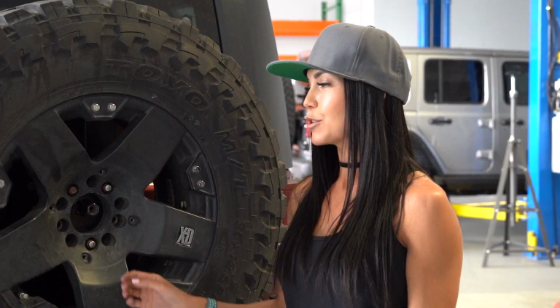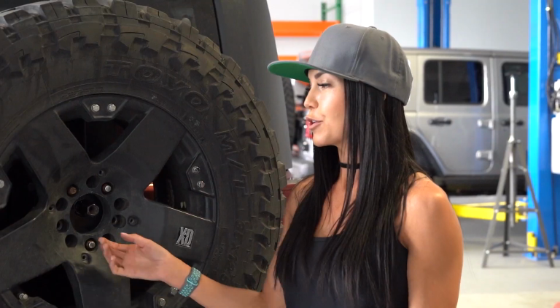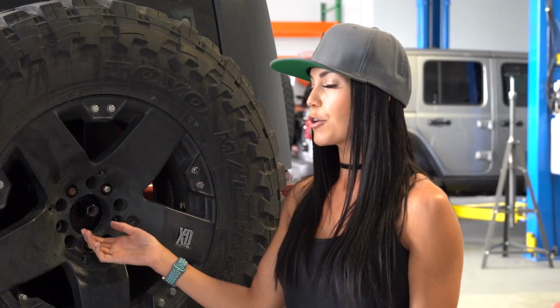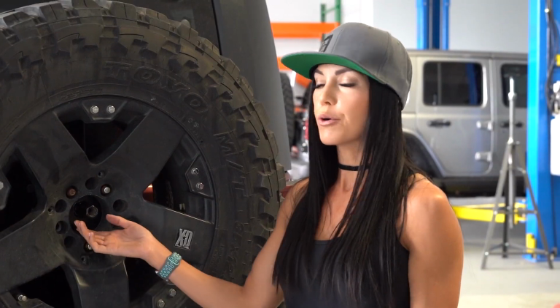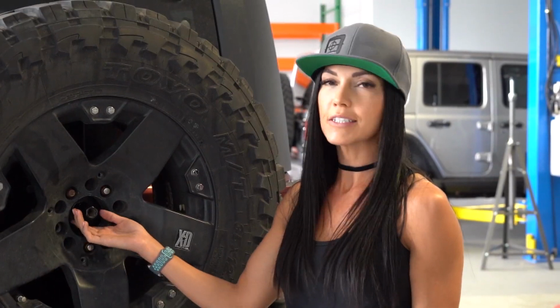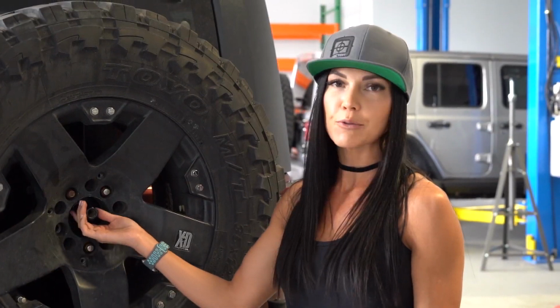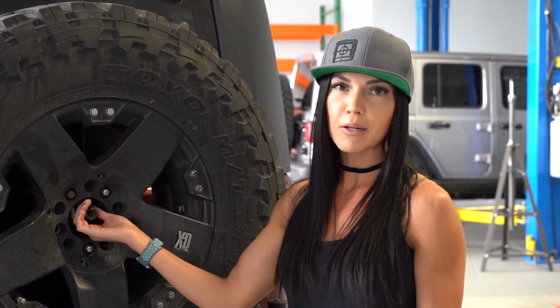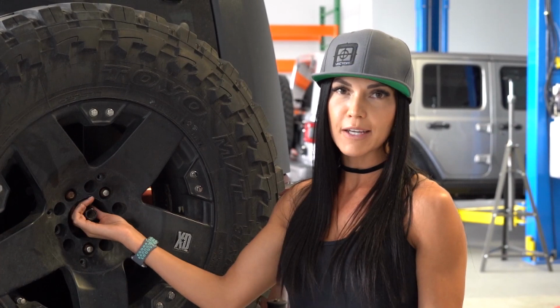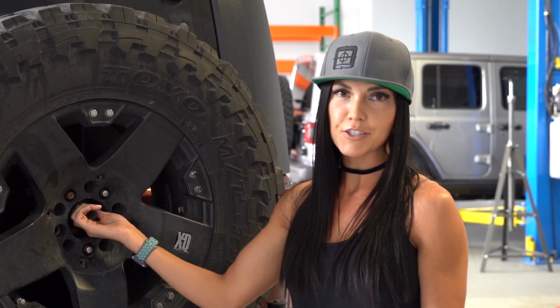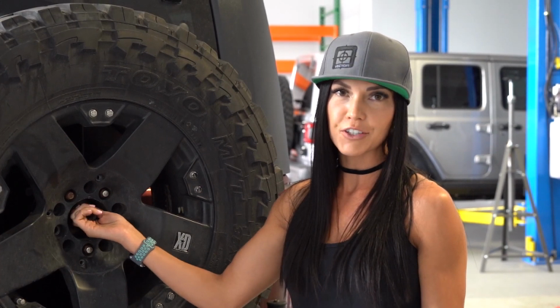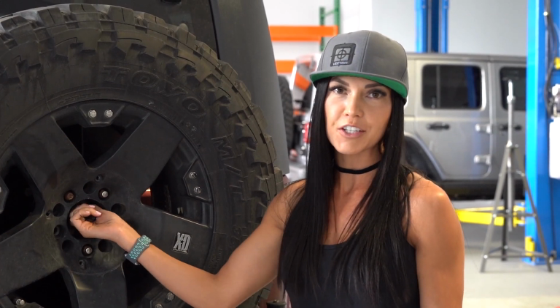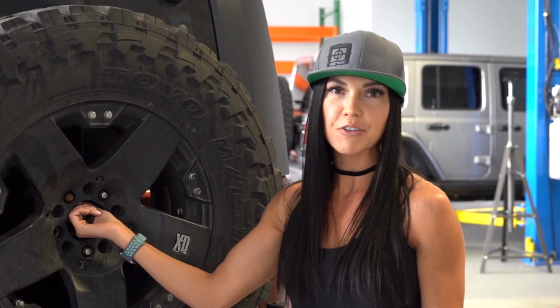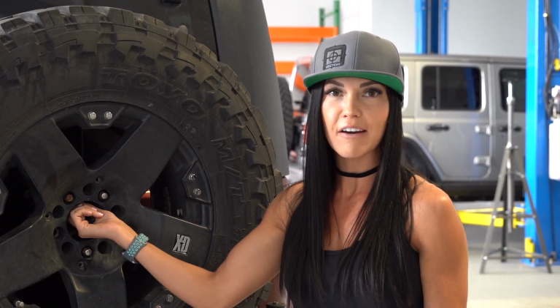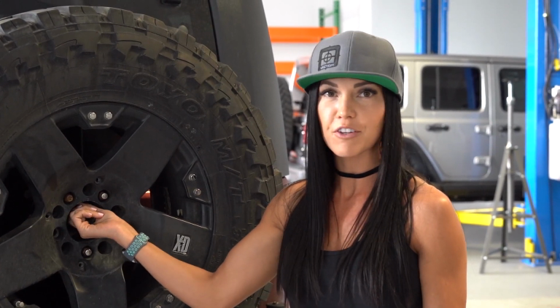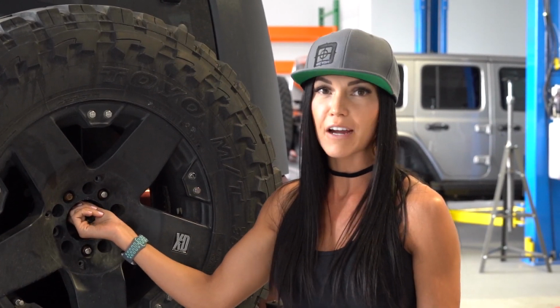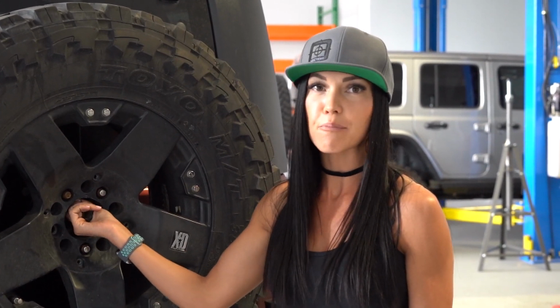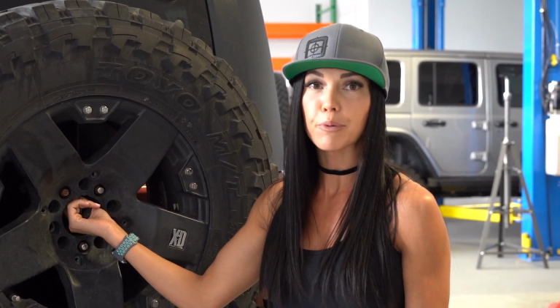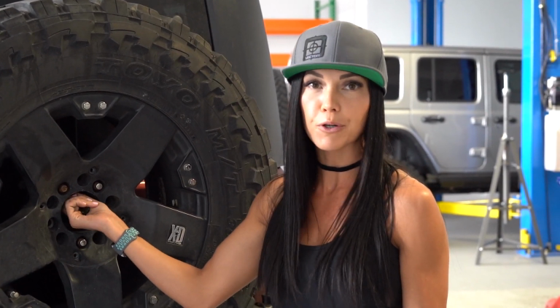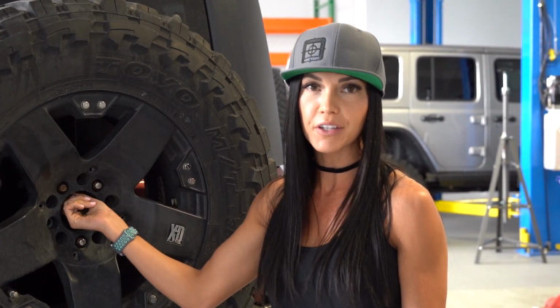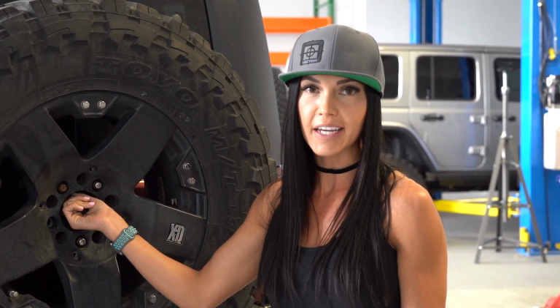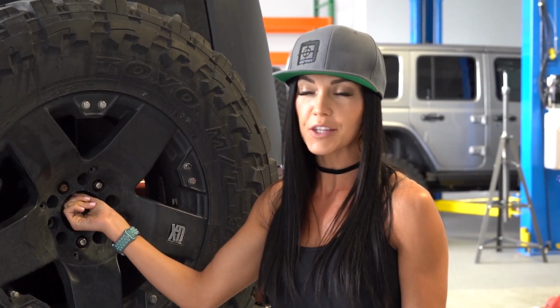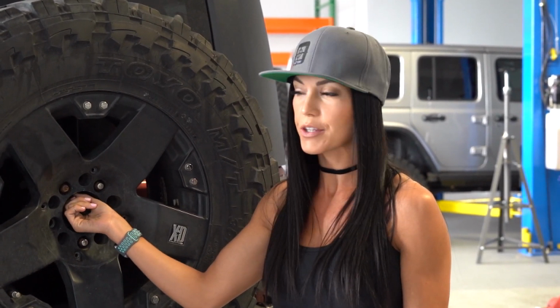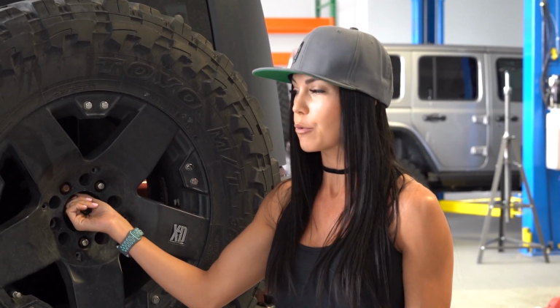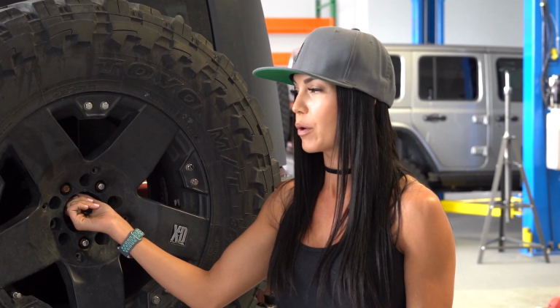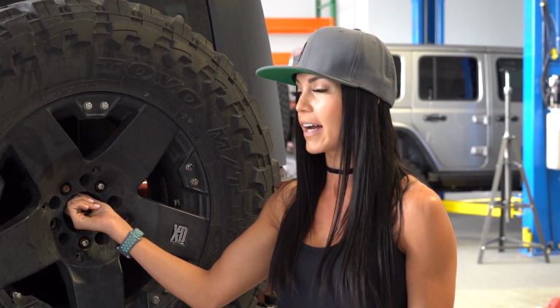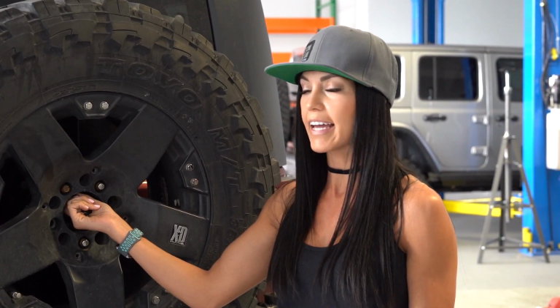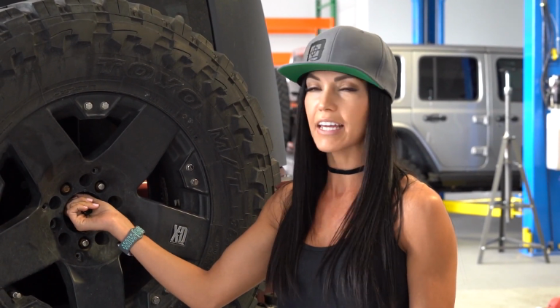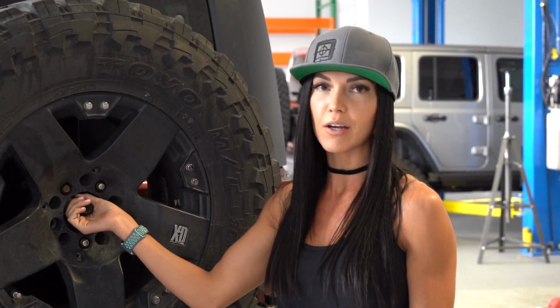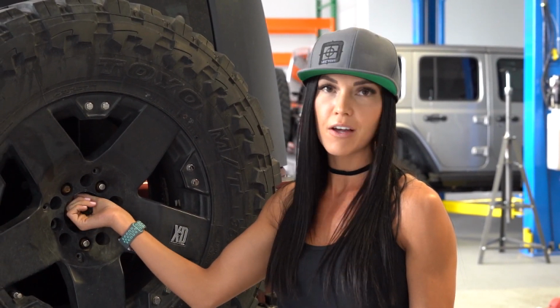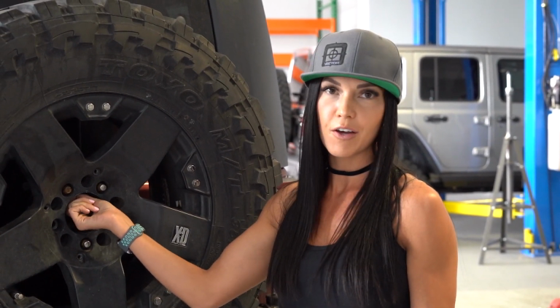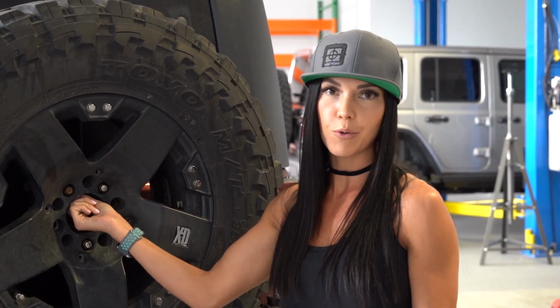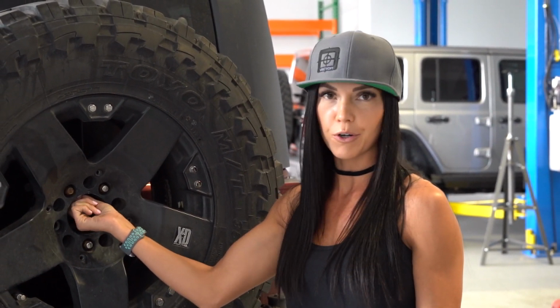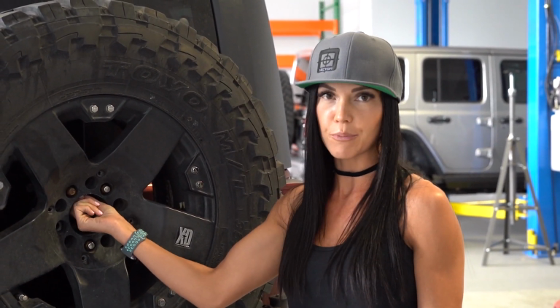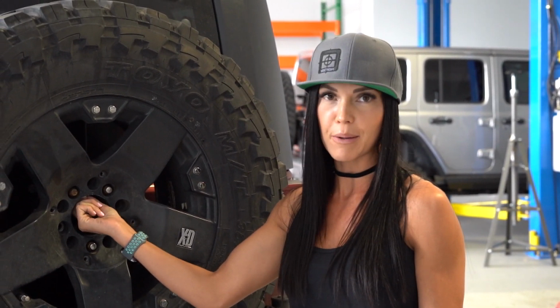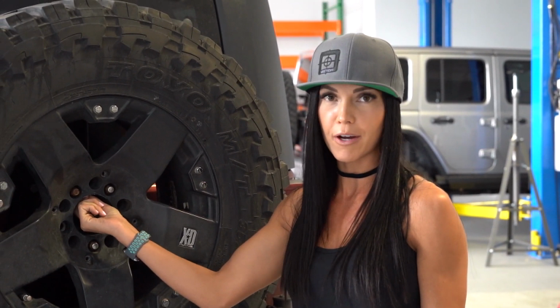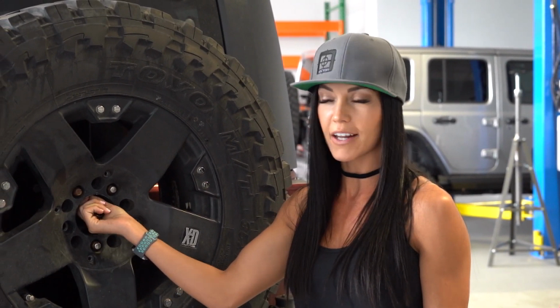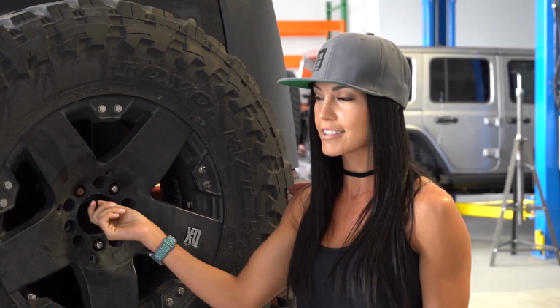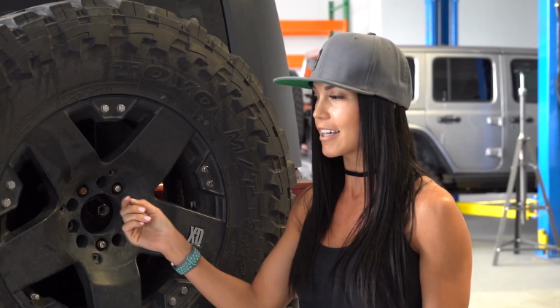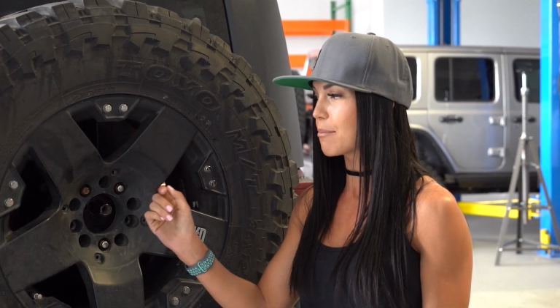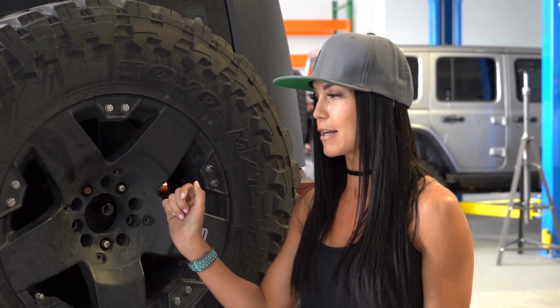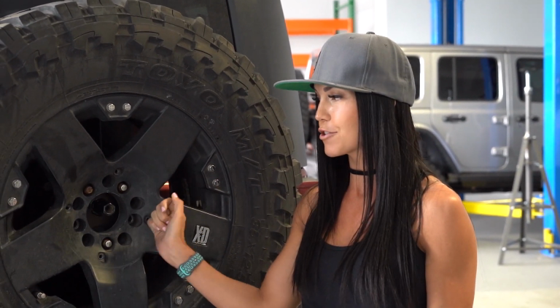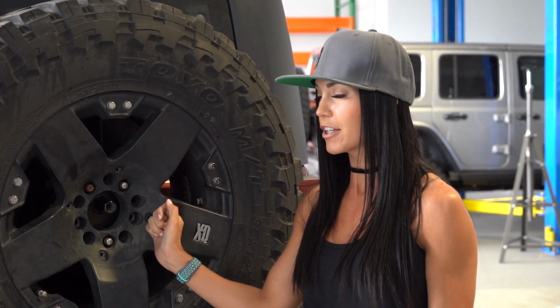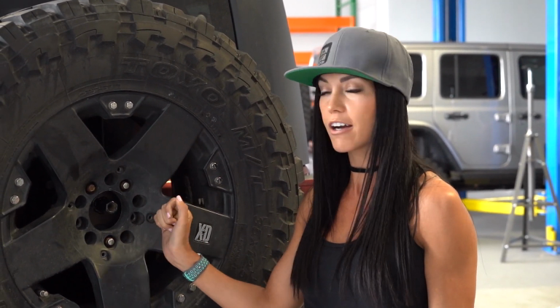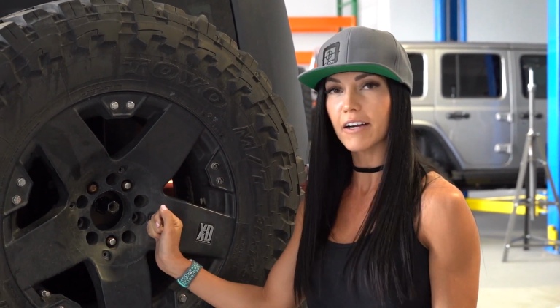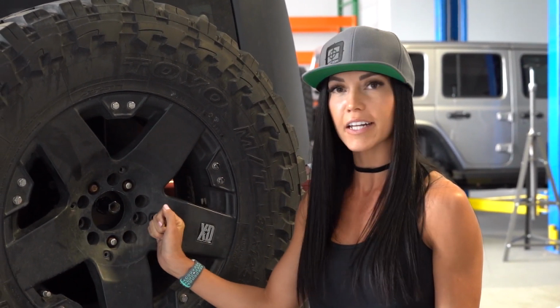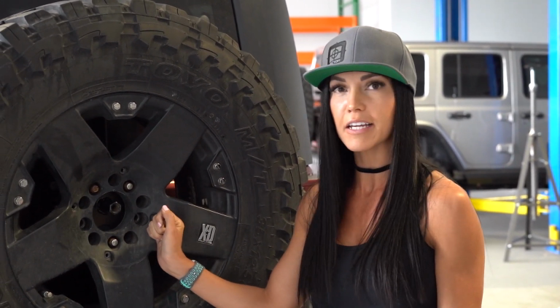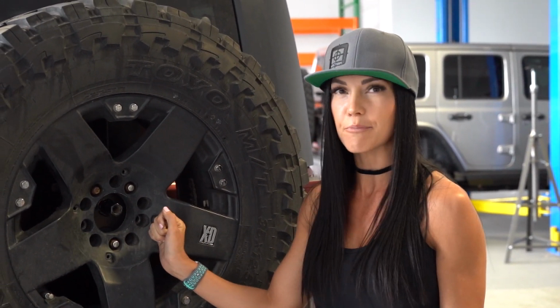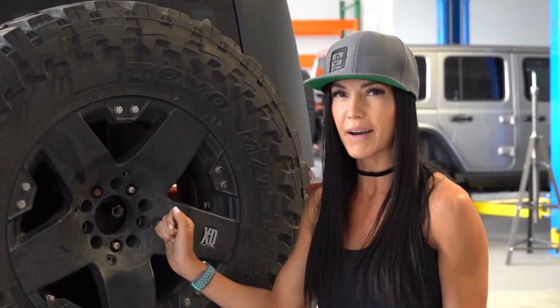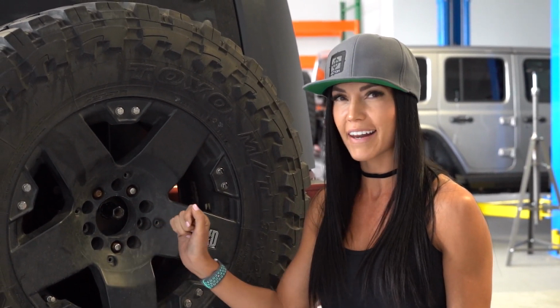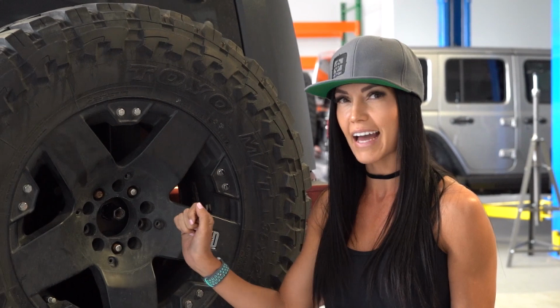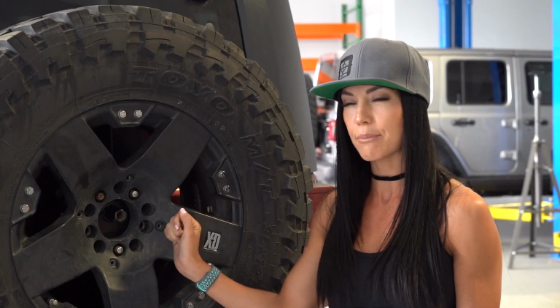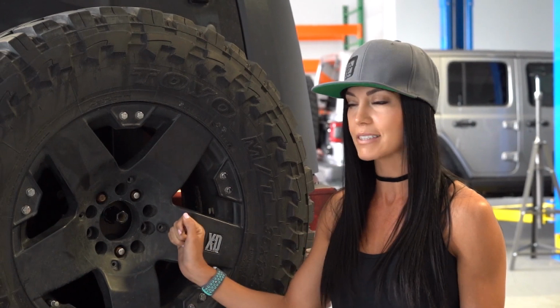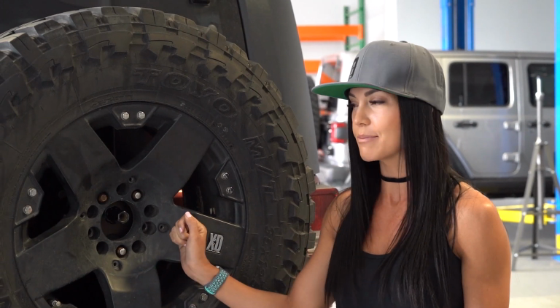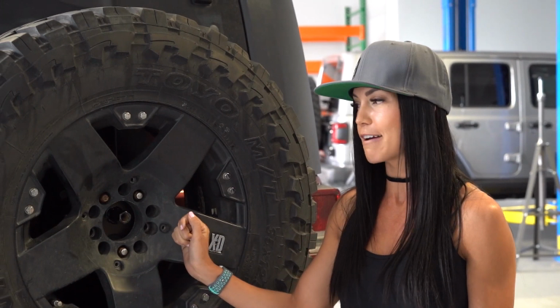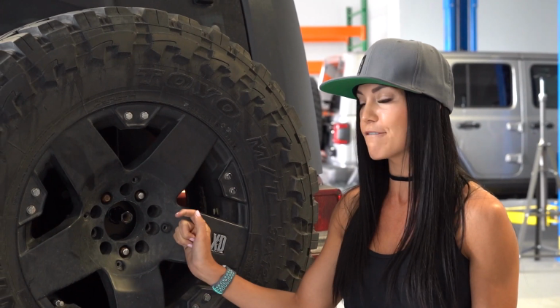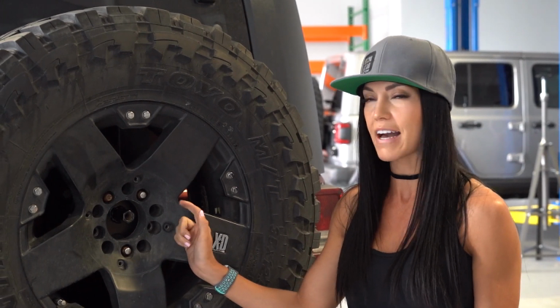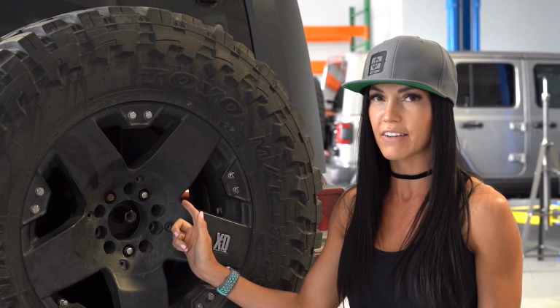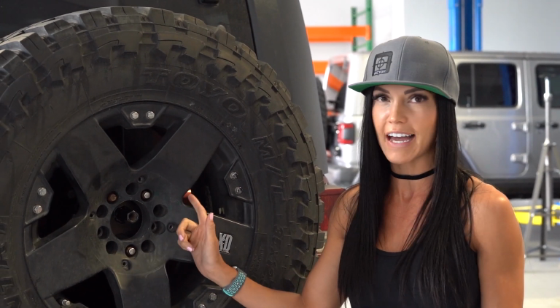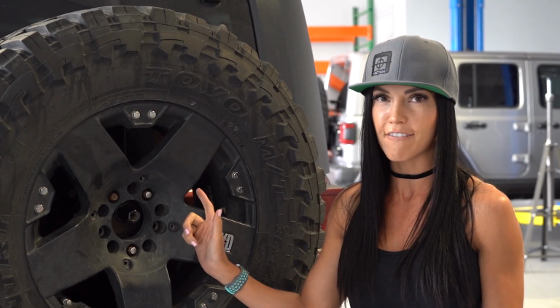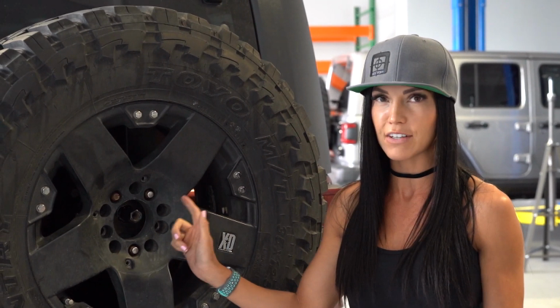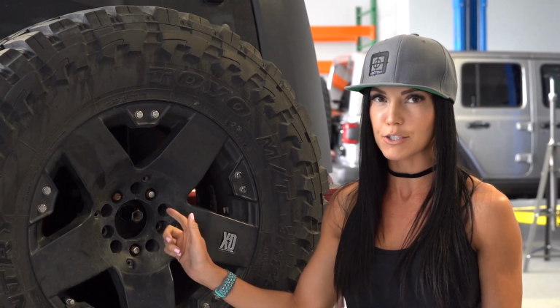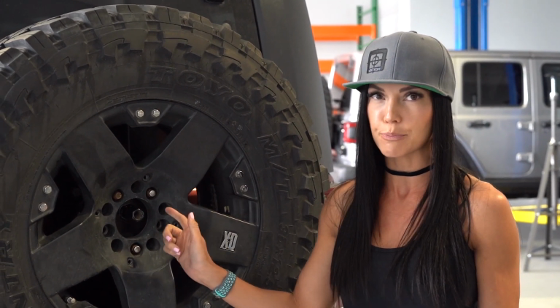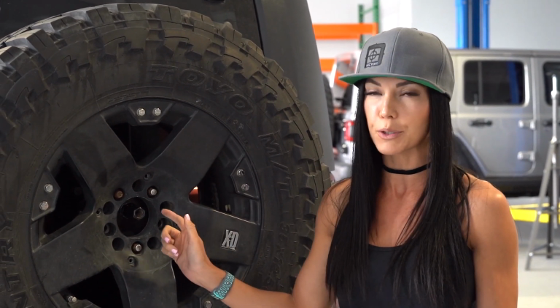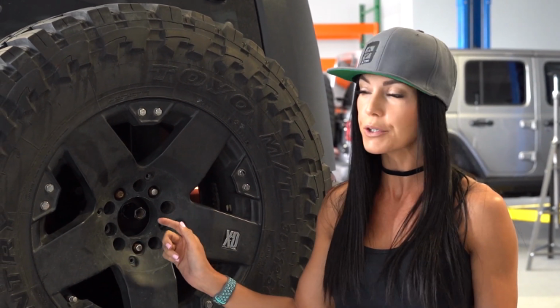You're going to want to make sure that you have the right bolt length. When I ordered my product I measured it already — mine happens to be a five and a half inch bolt.